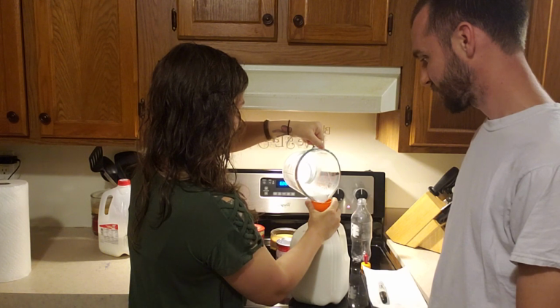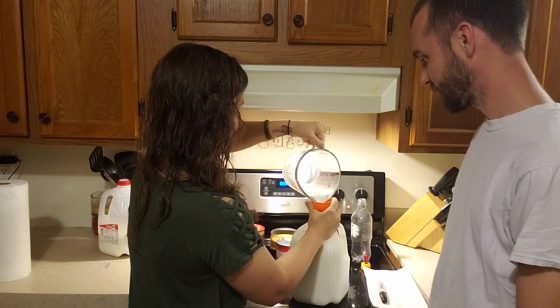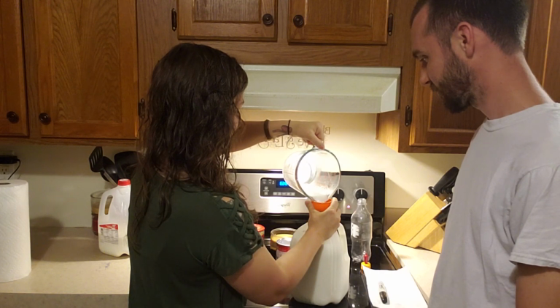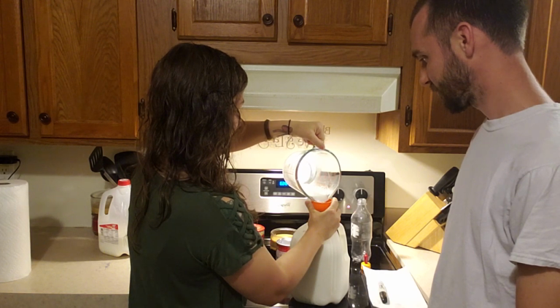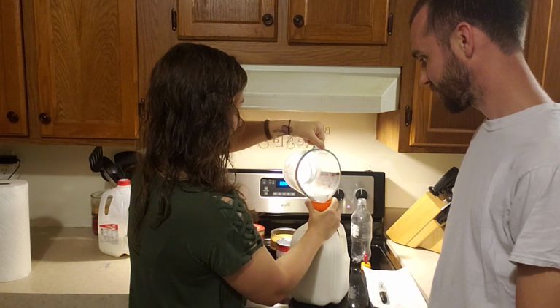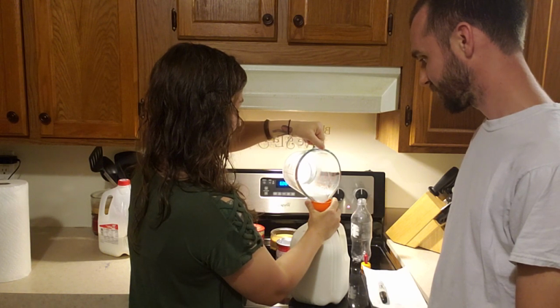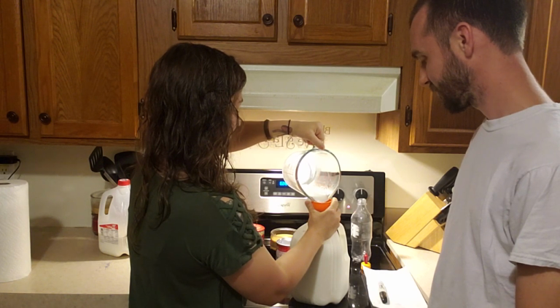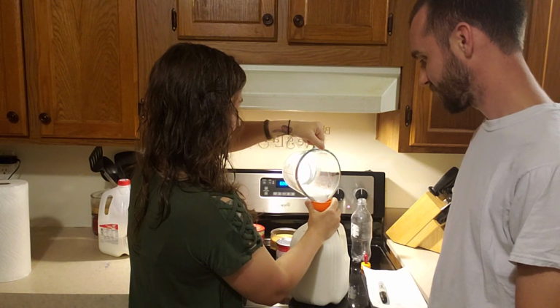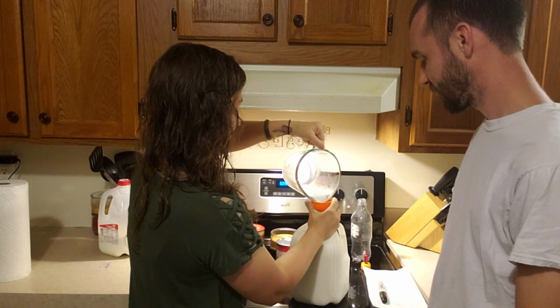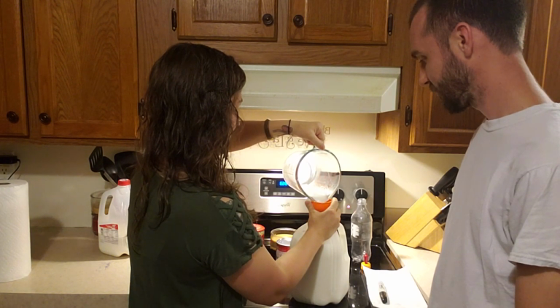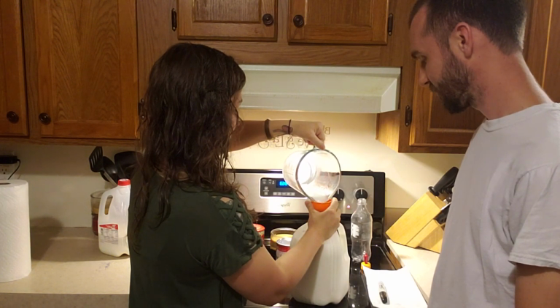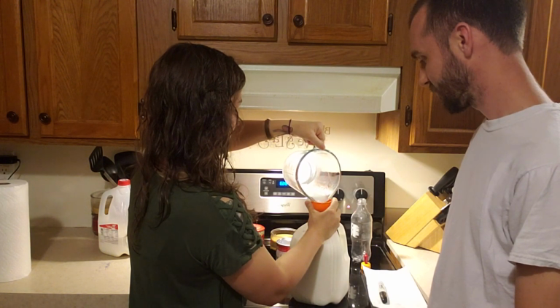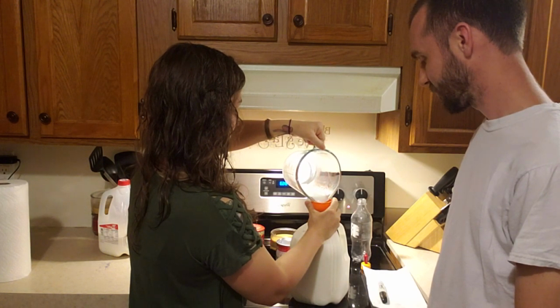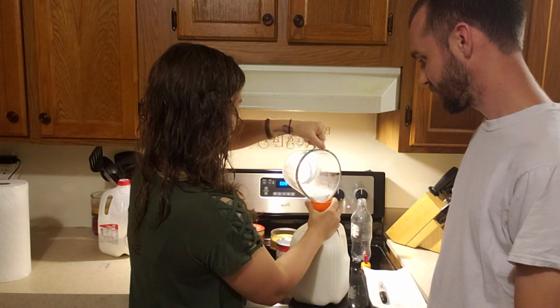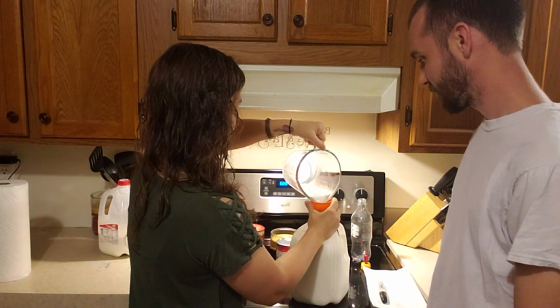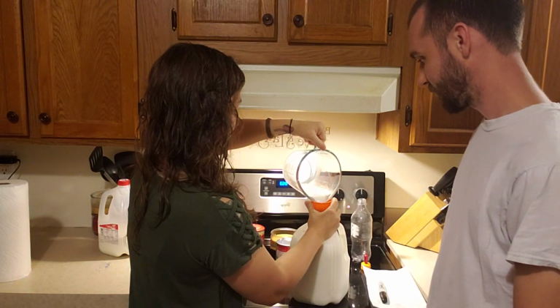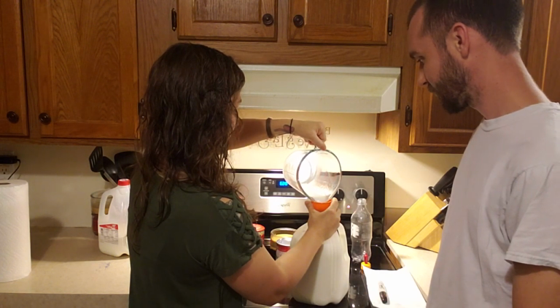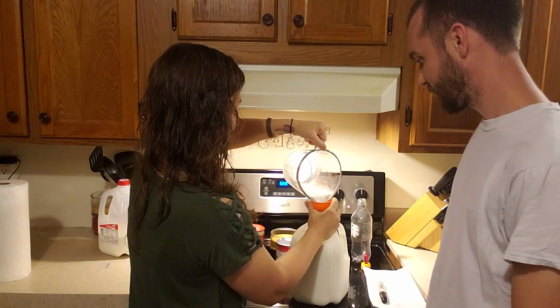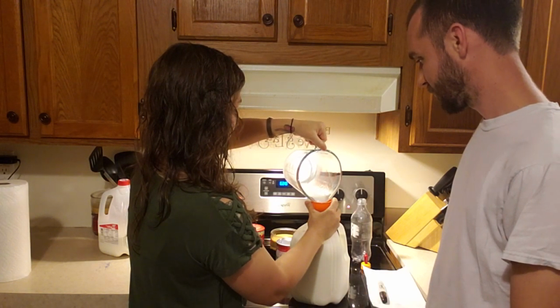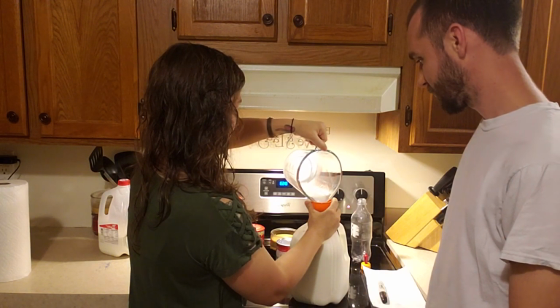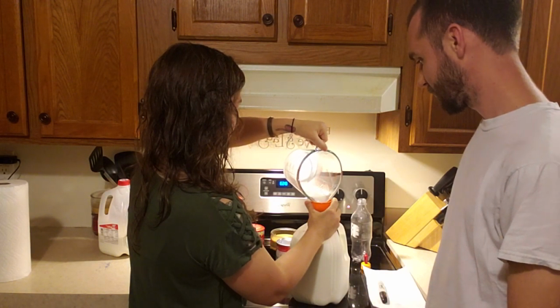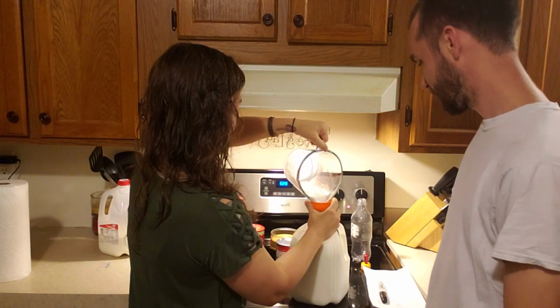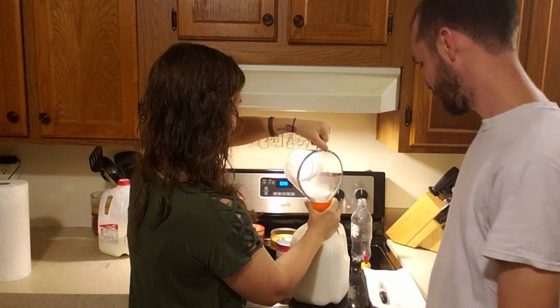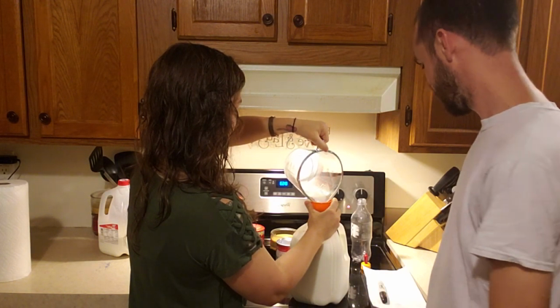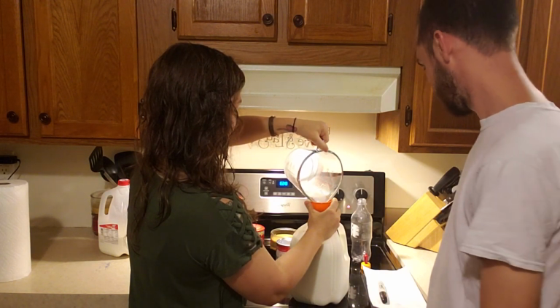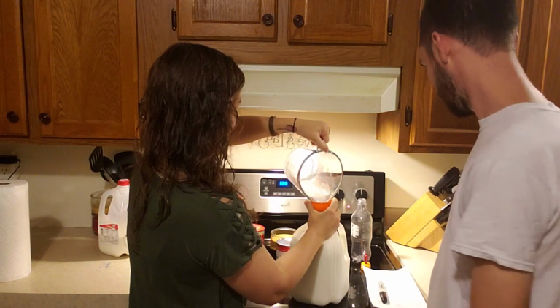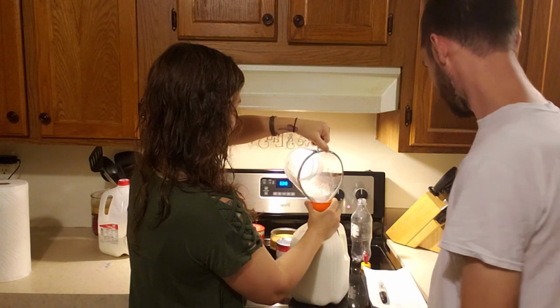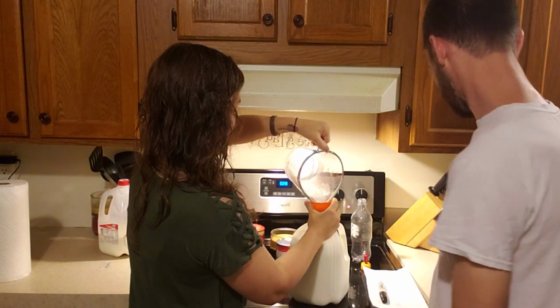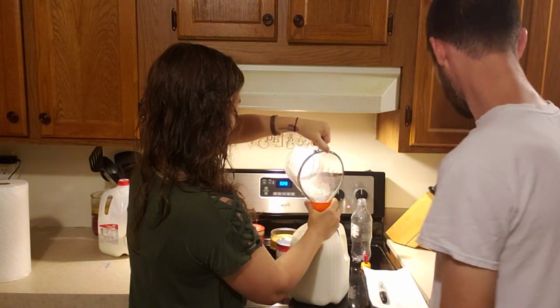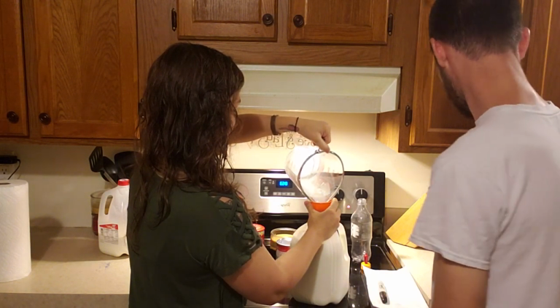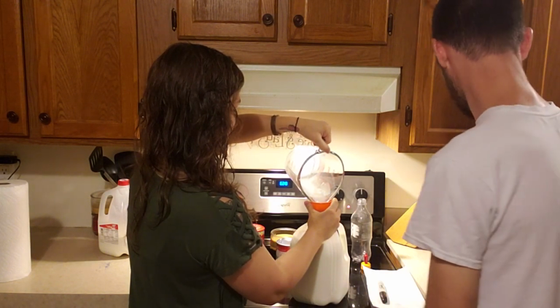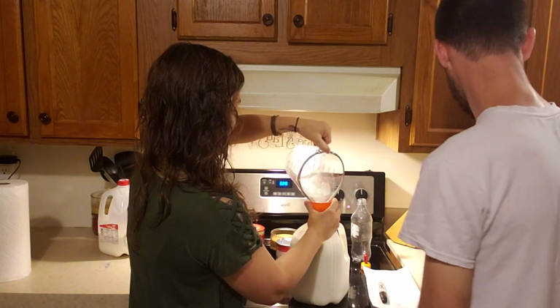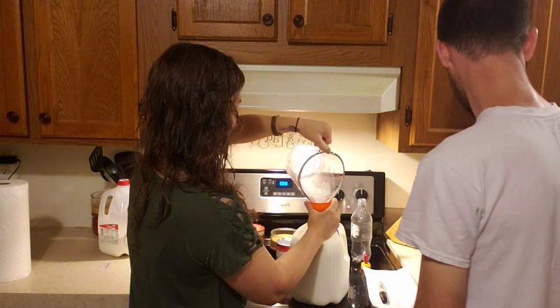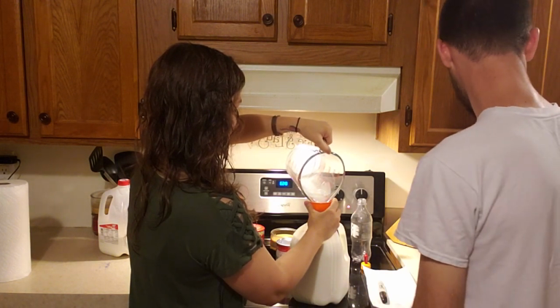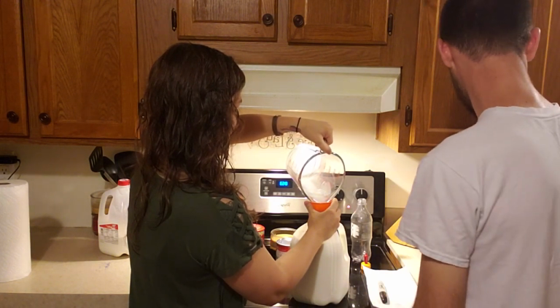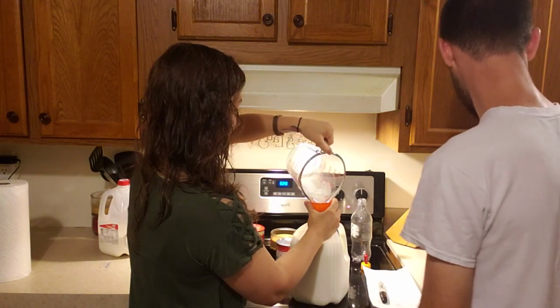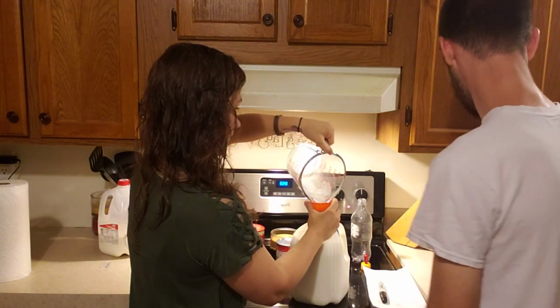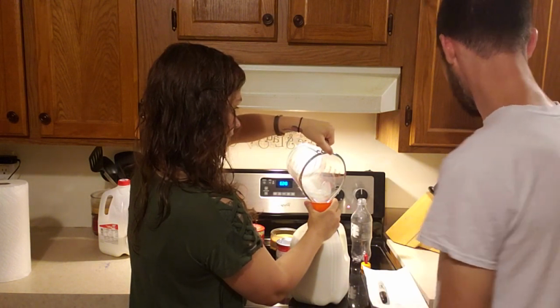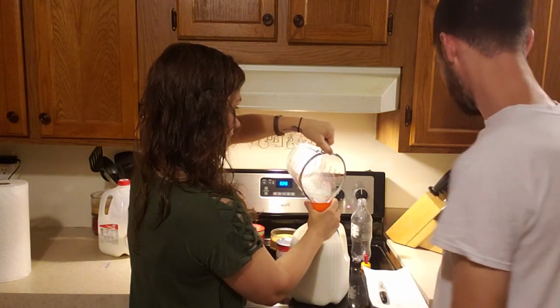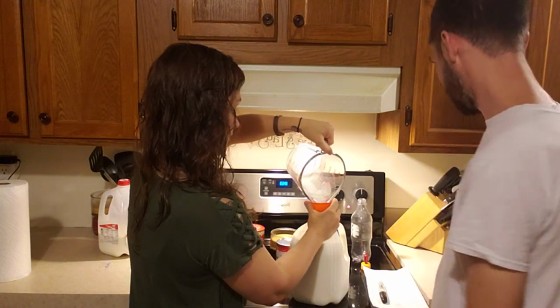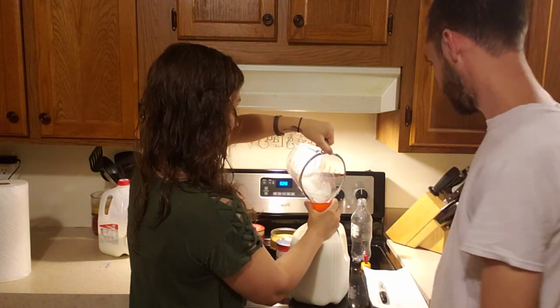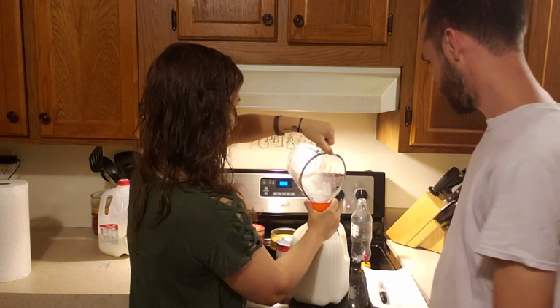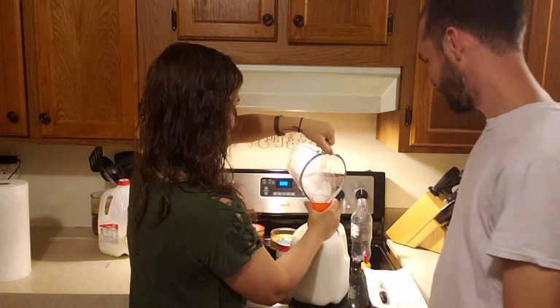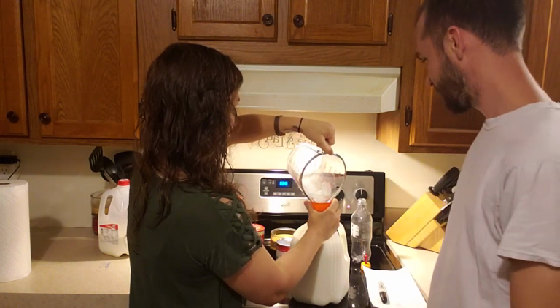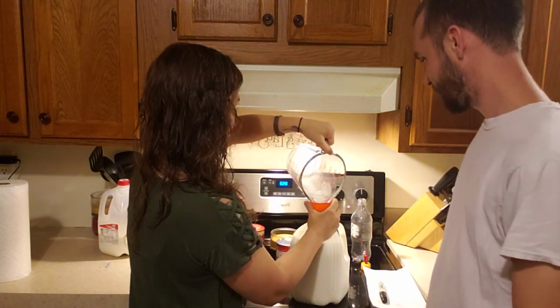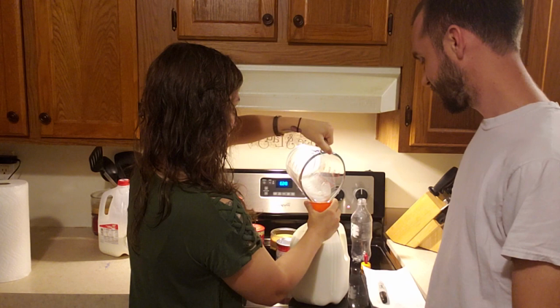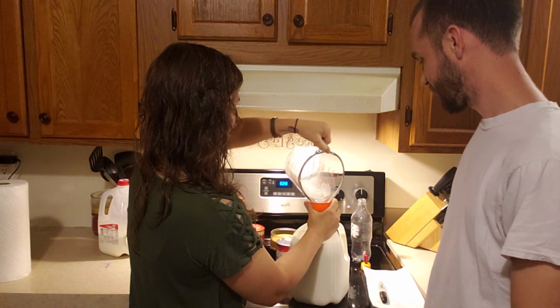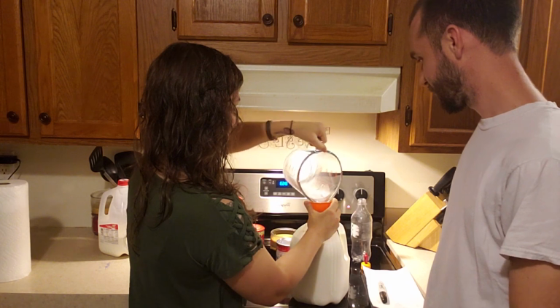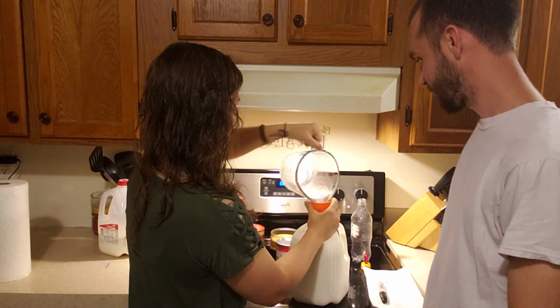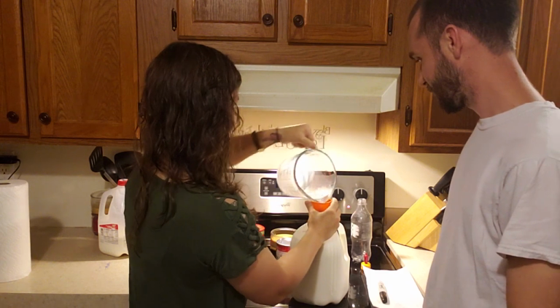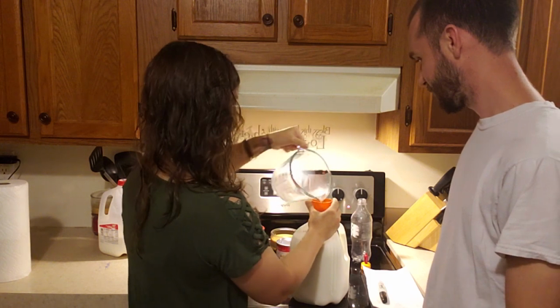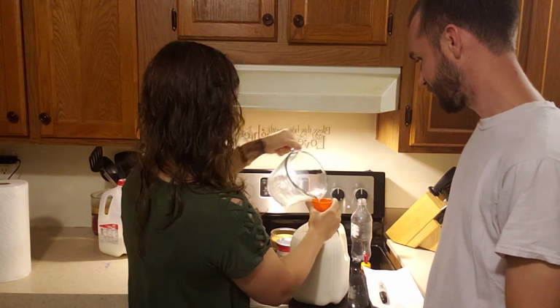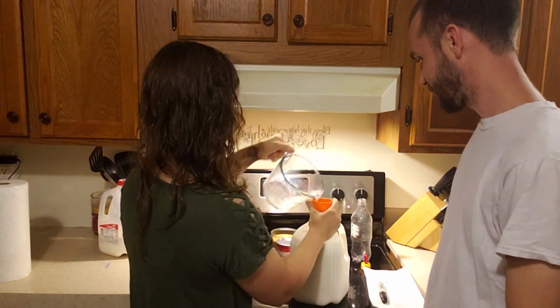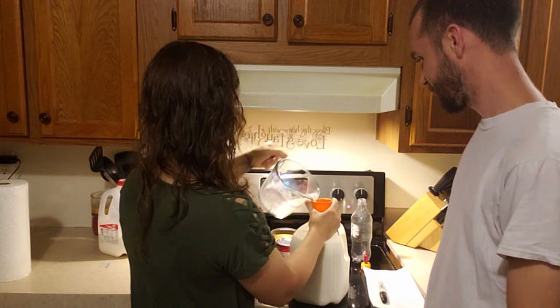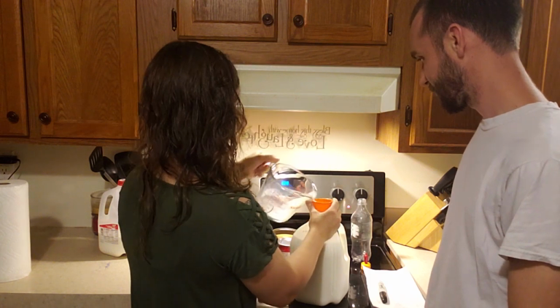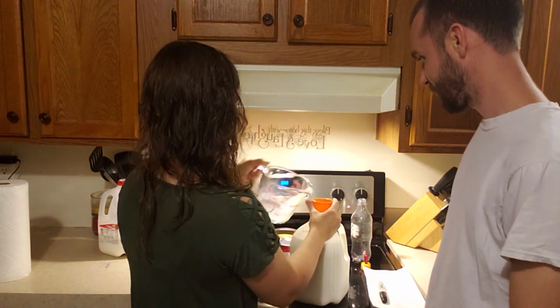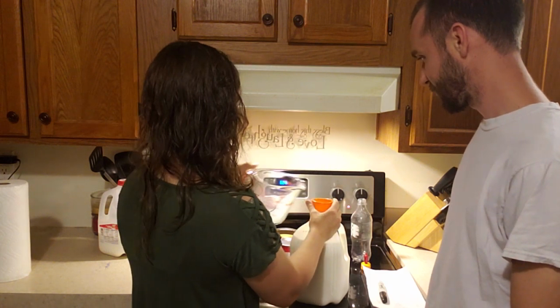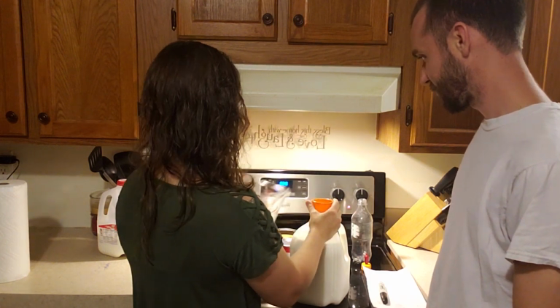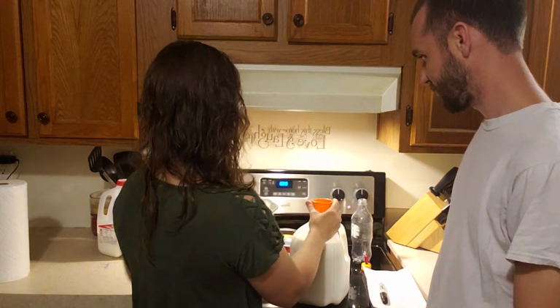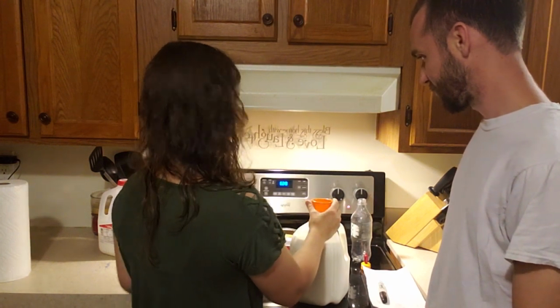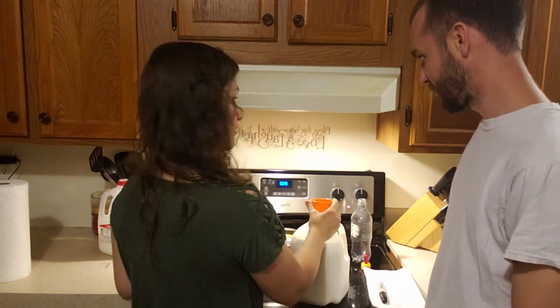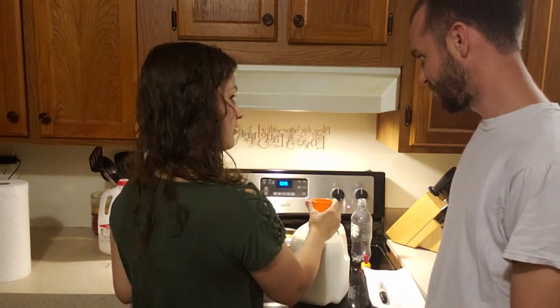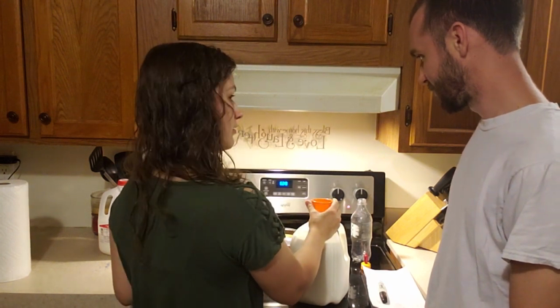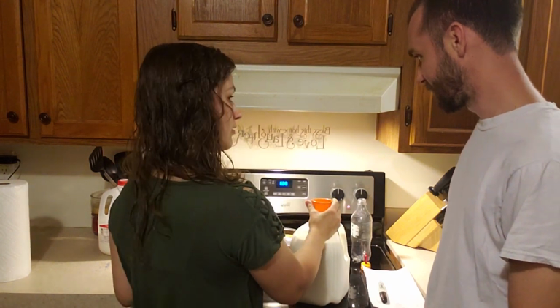I'll grab a bigger funnel real quick — I'll put it in the drawer. They're dirty.